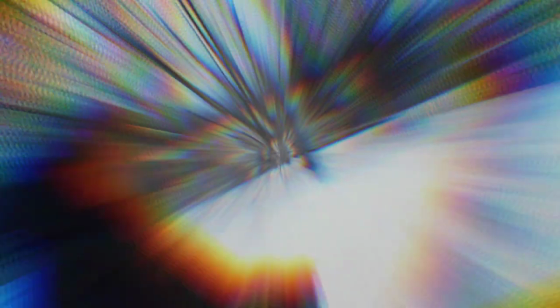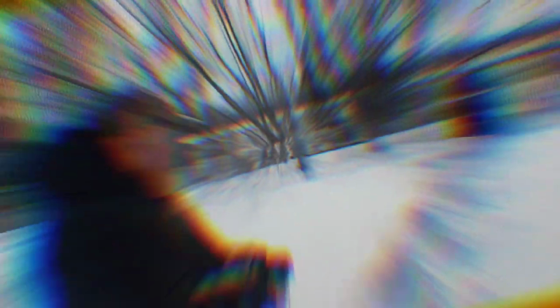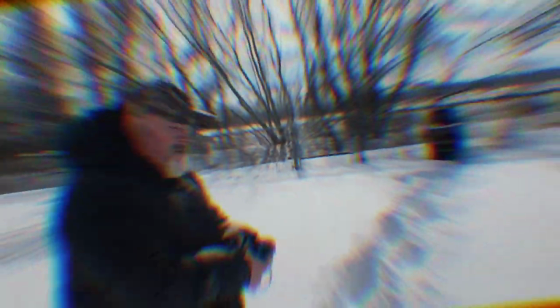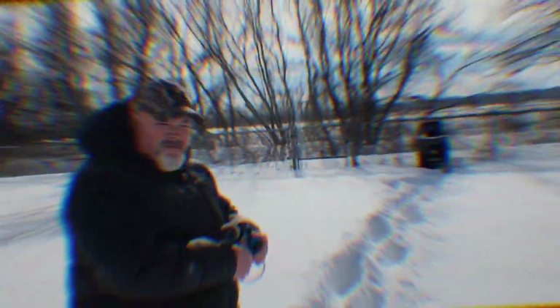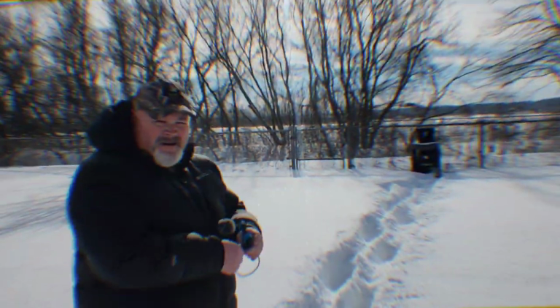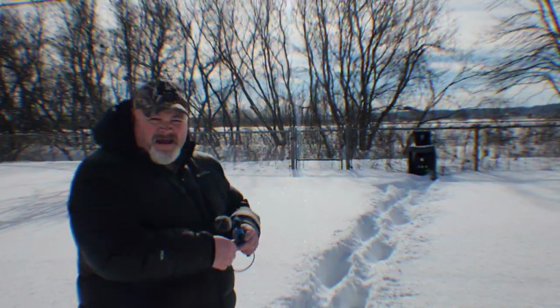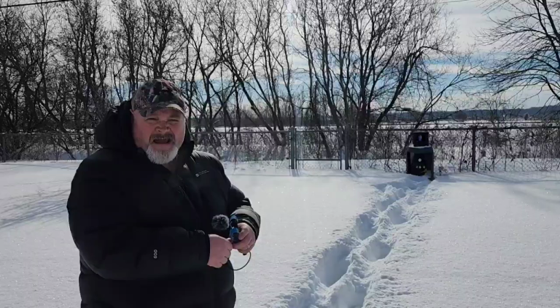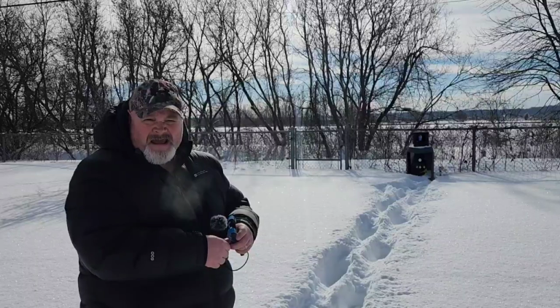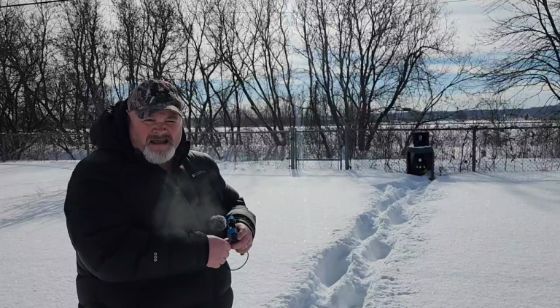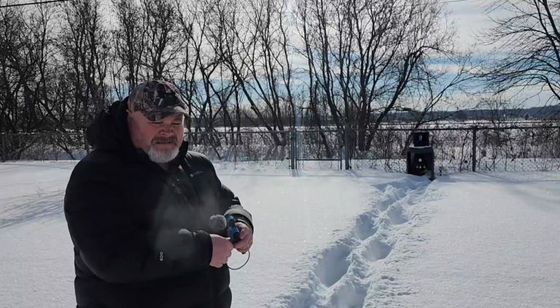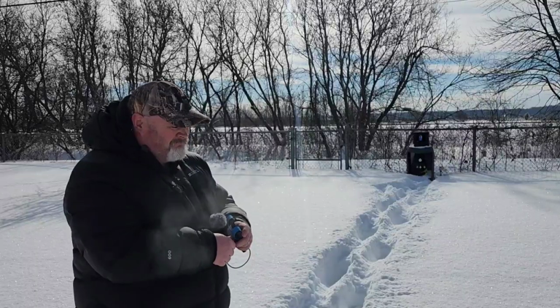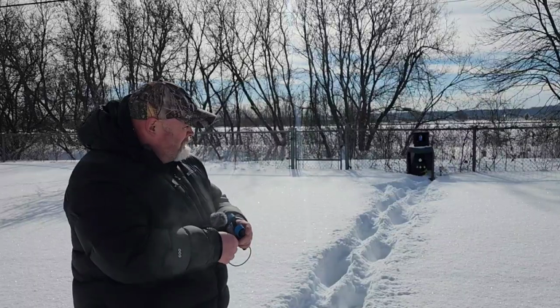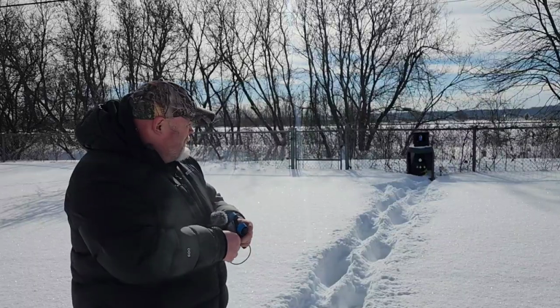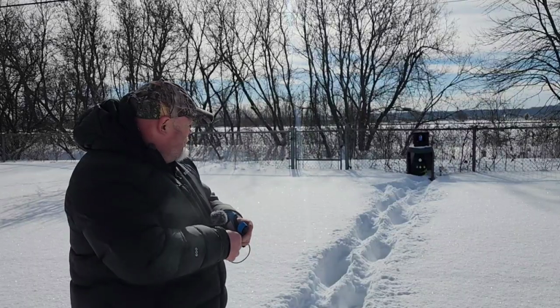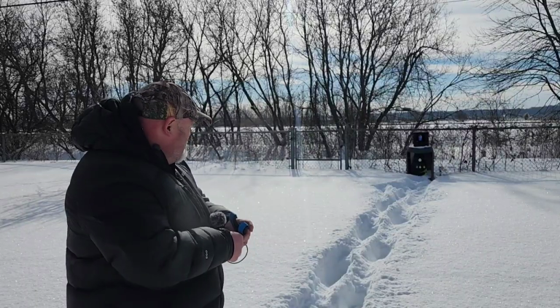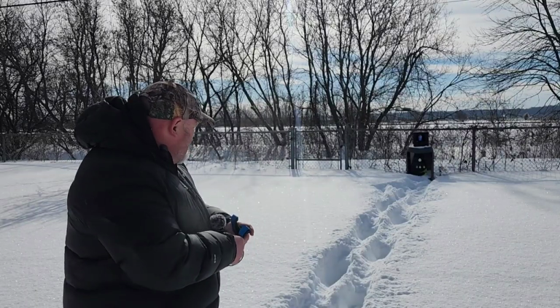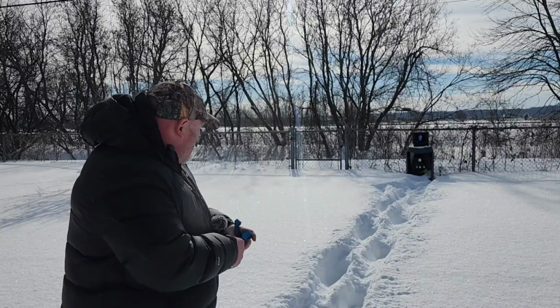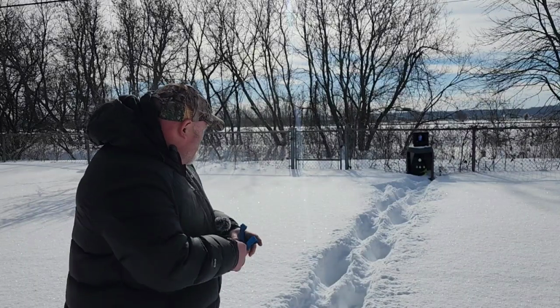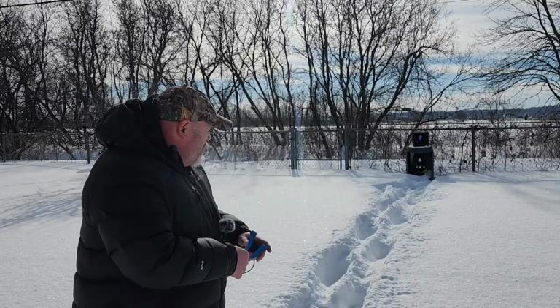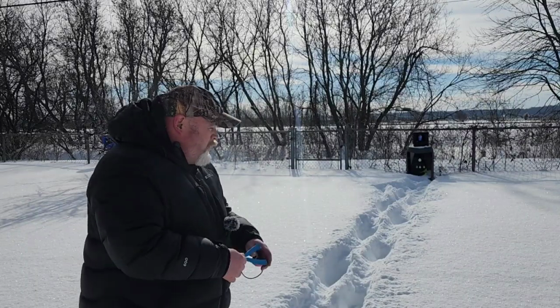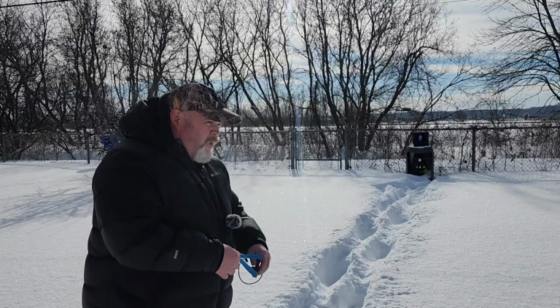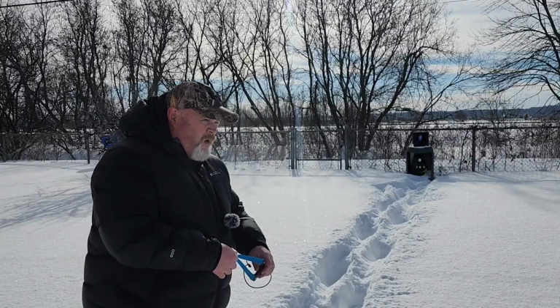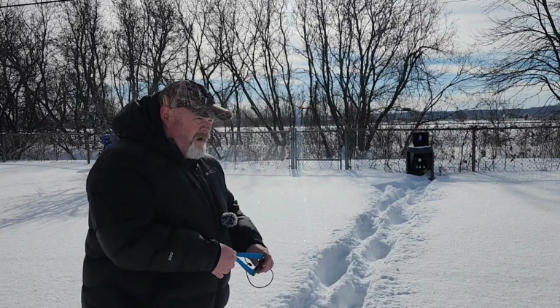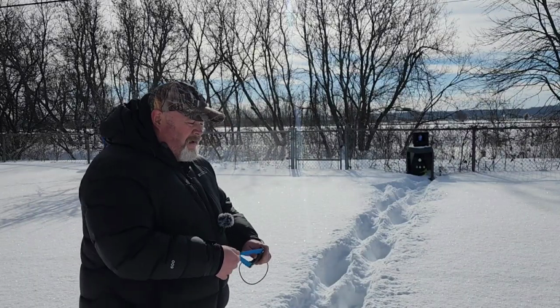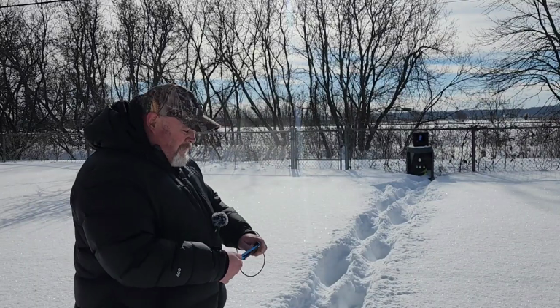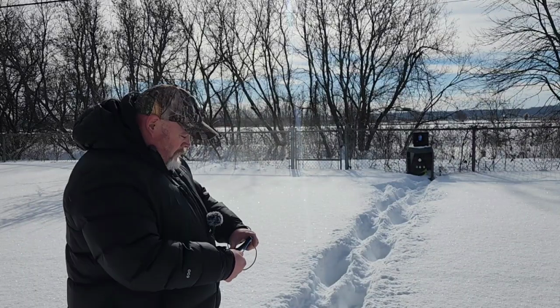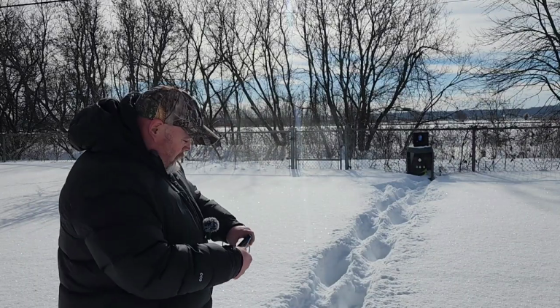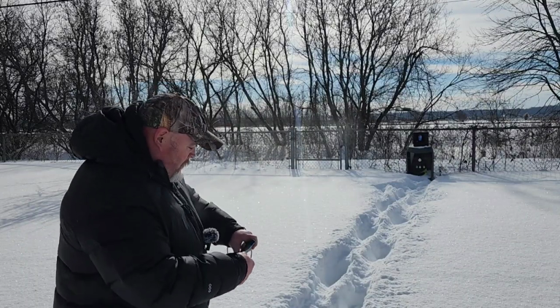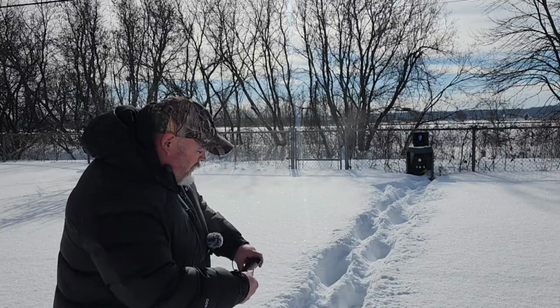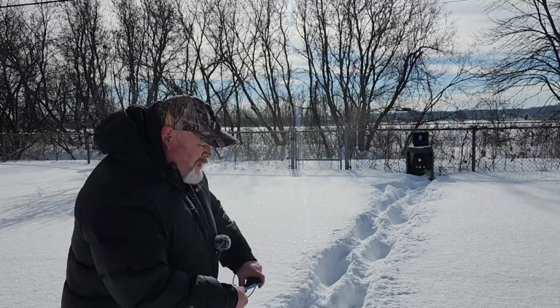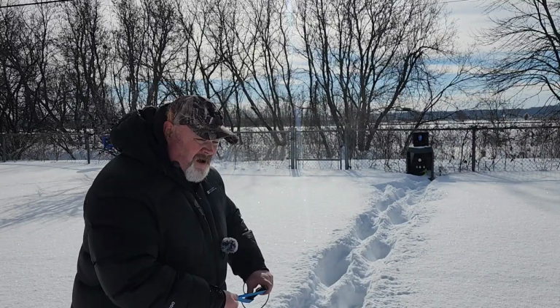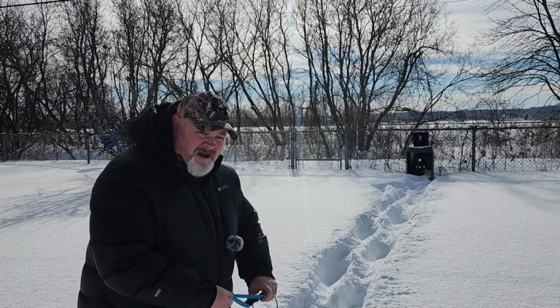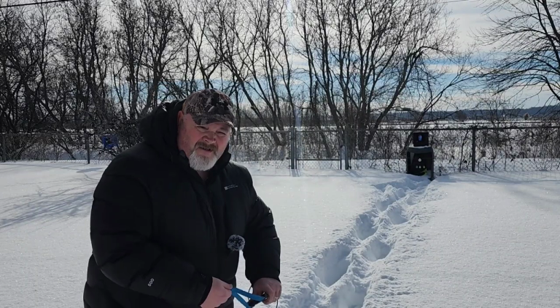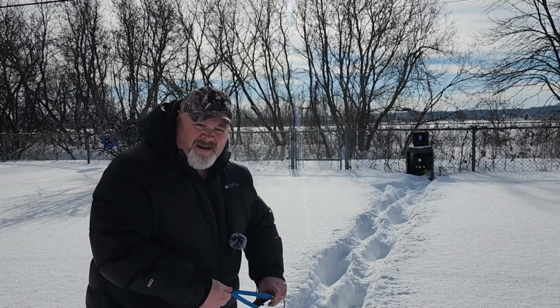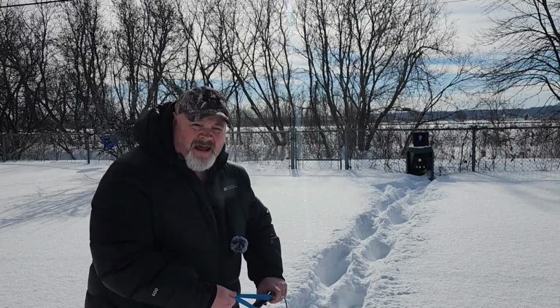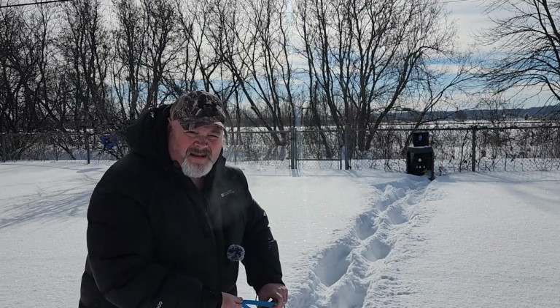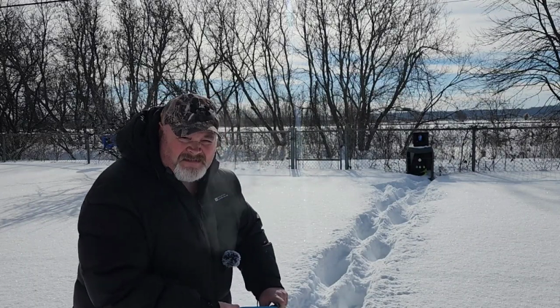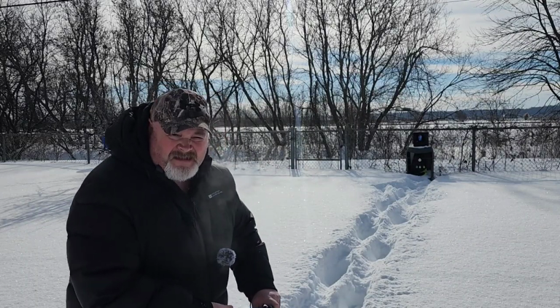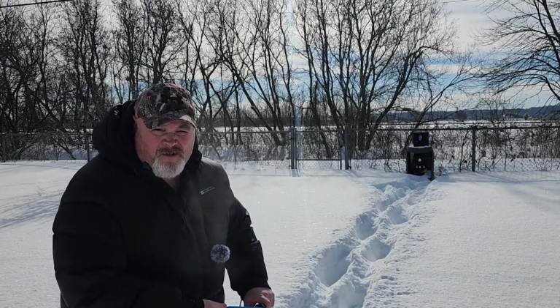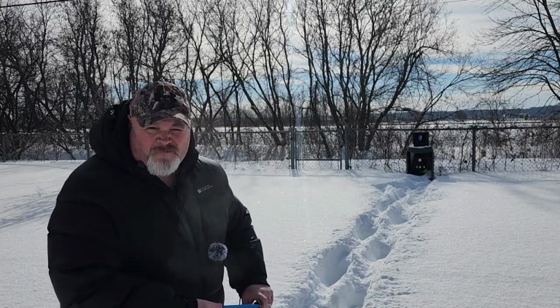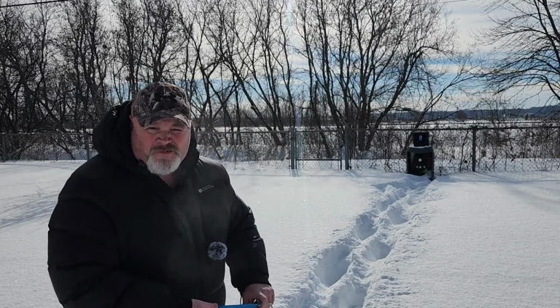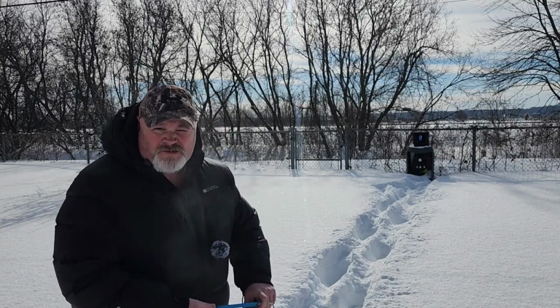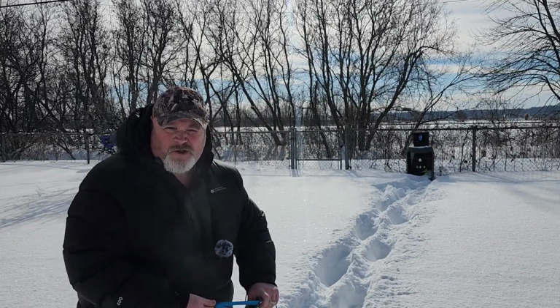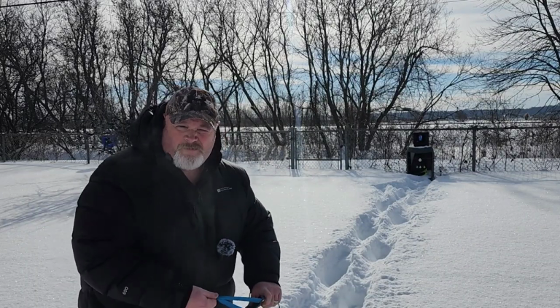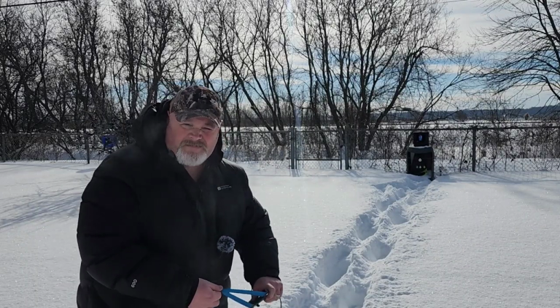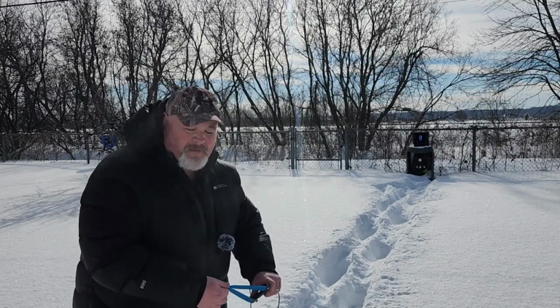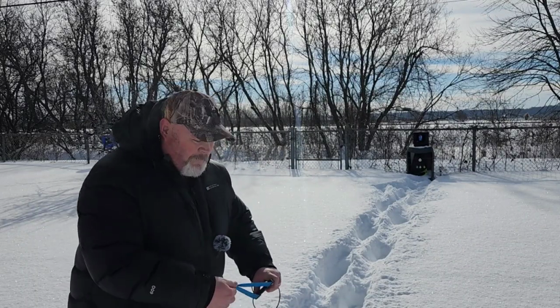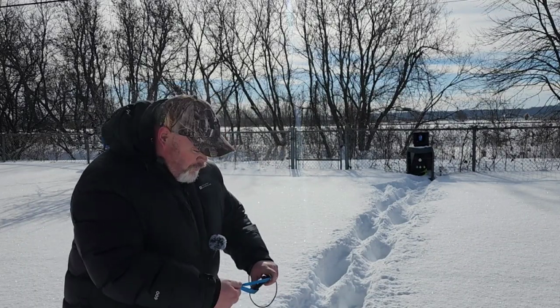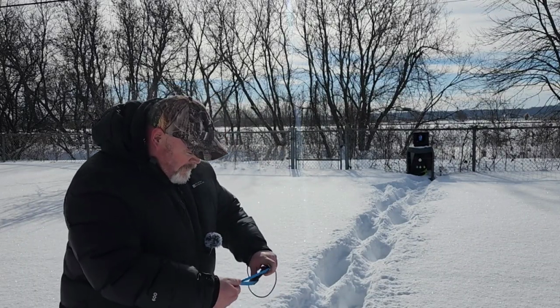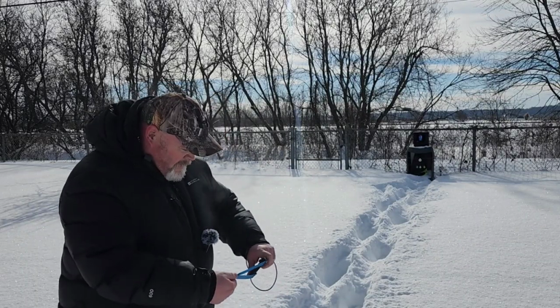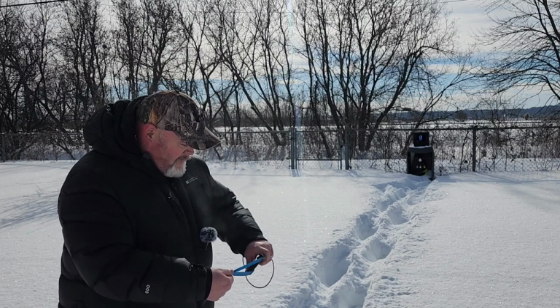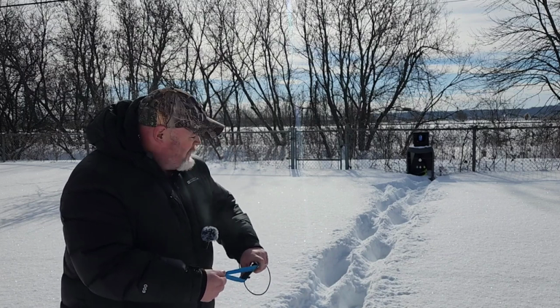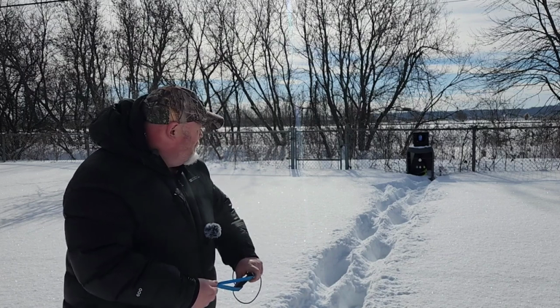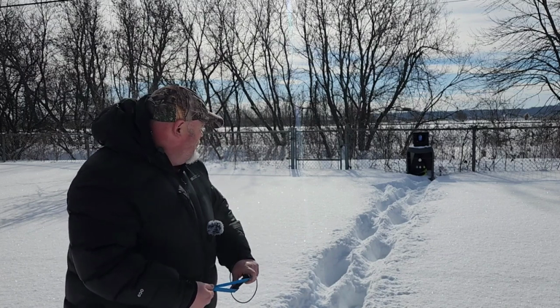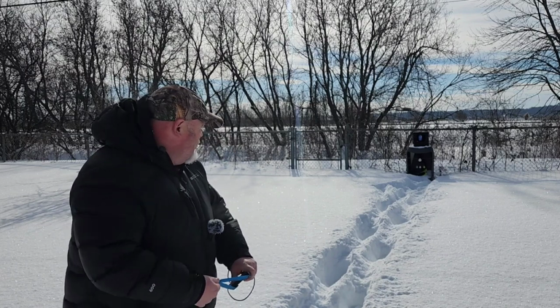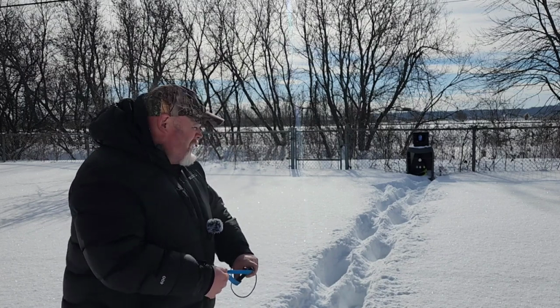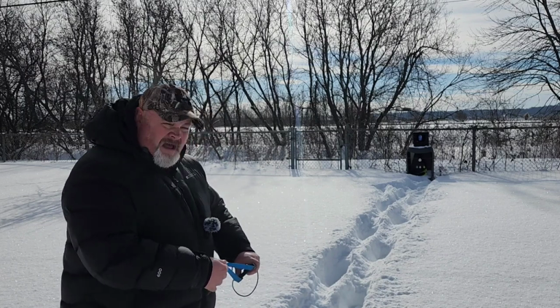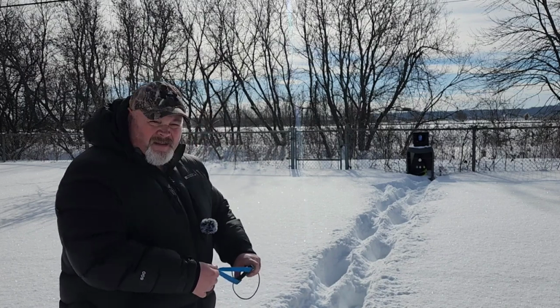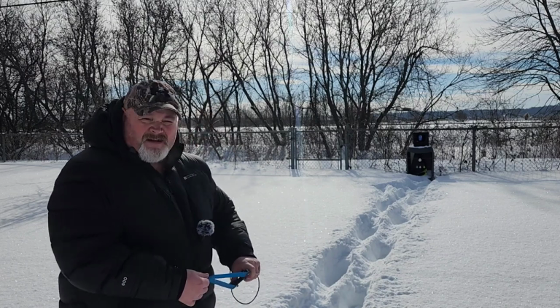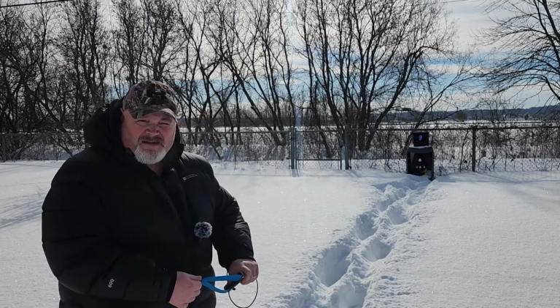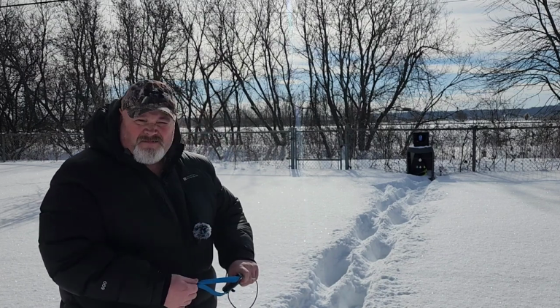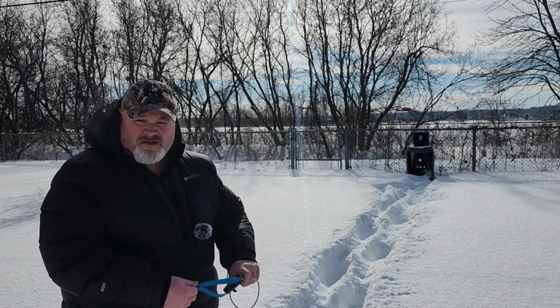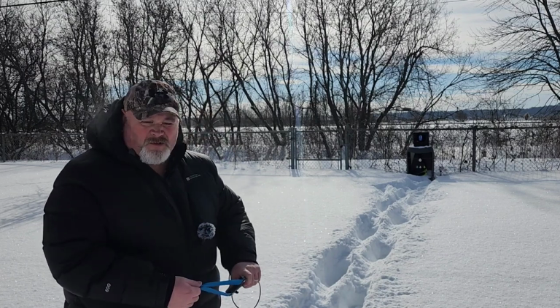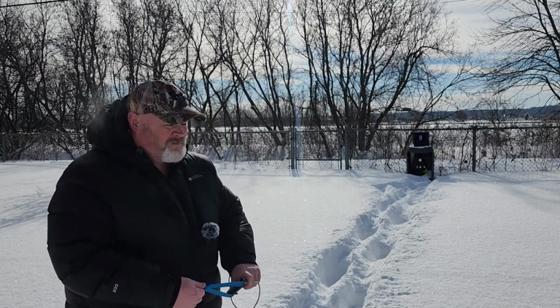Alright, let's take our first shot with this bad boy. I'll give you a close-up.